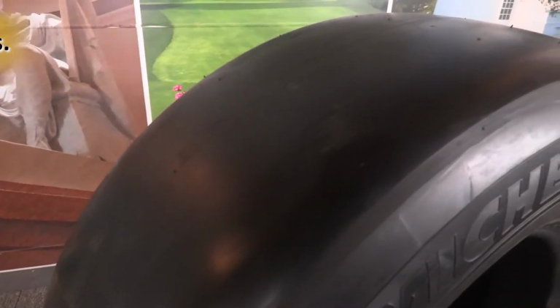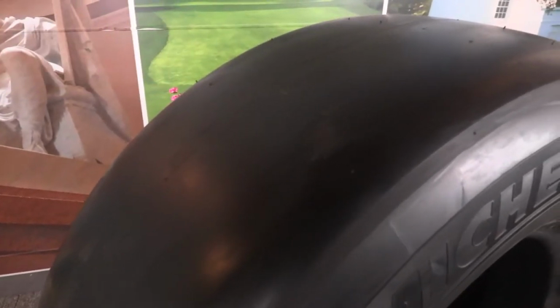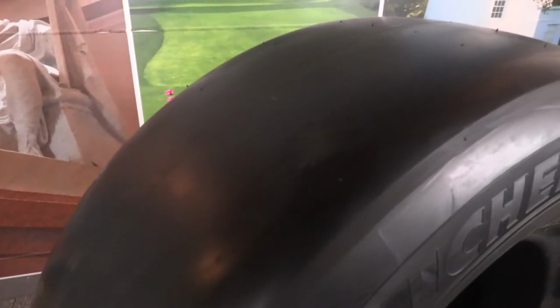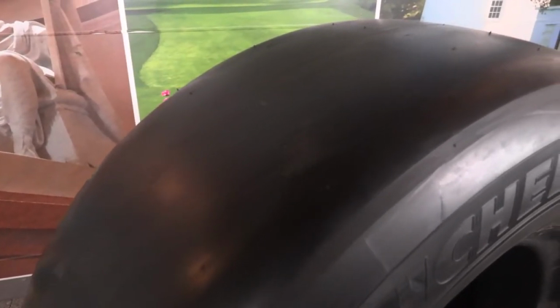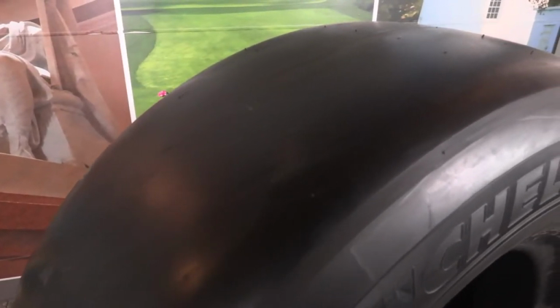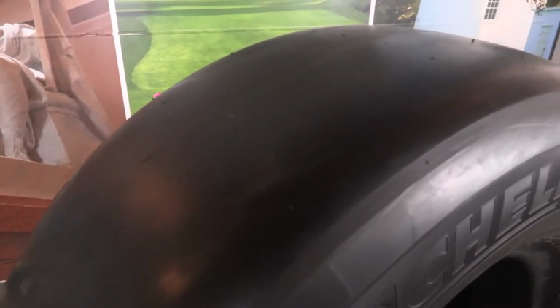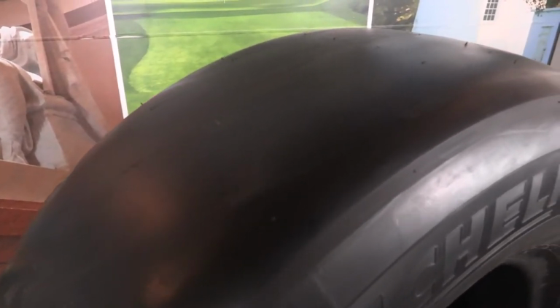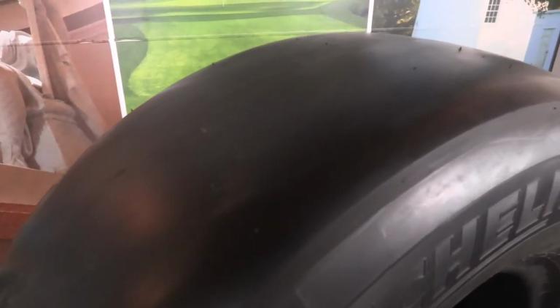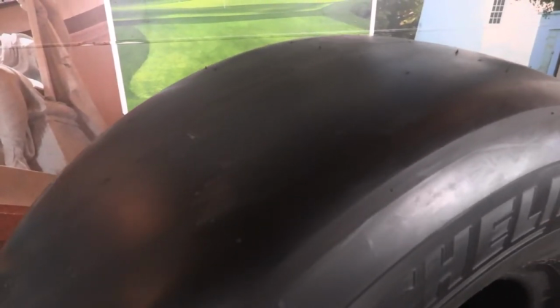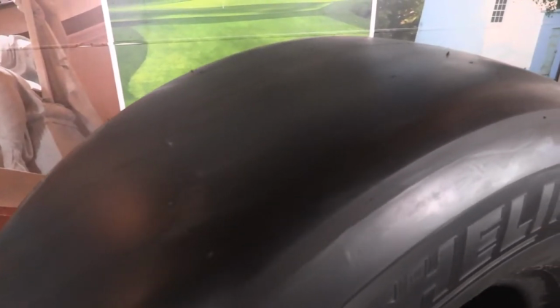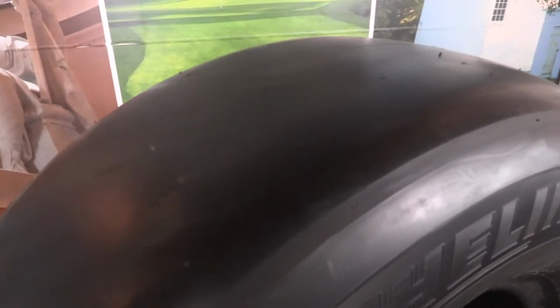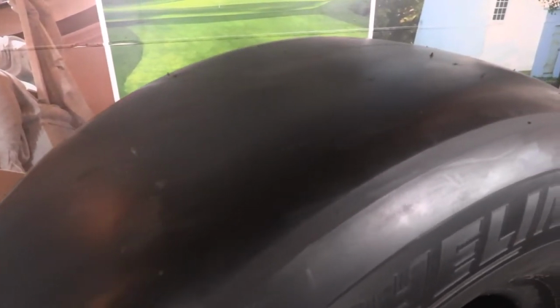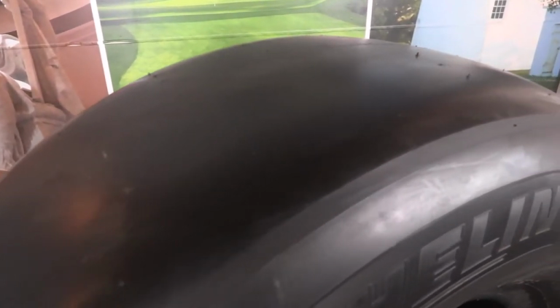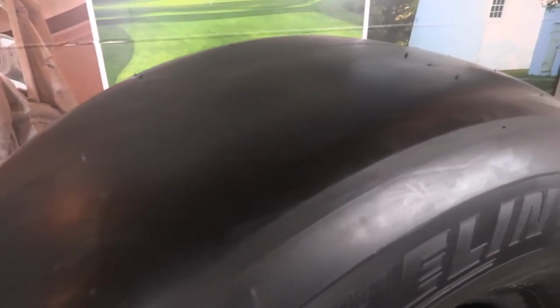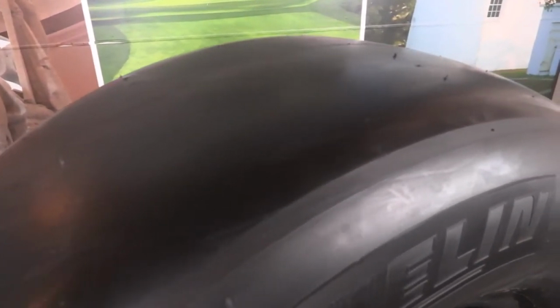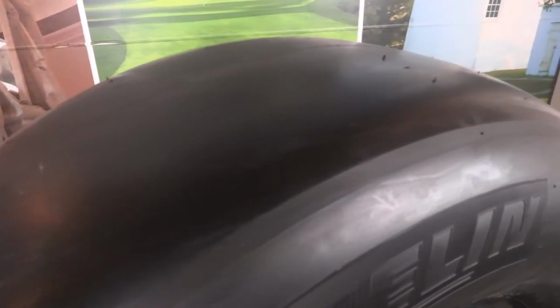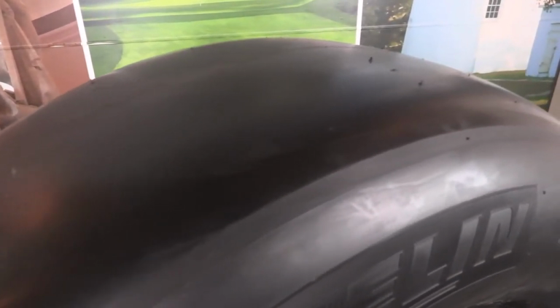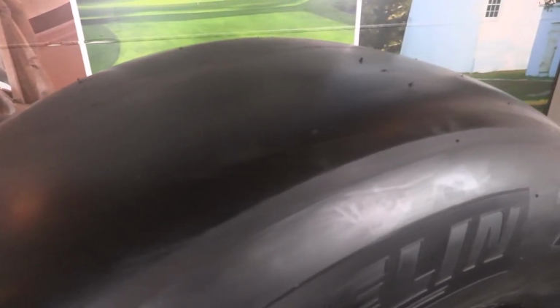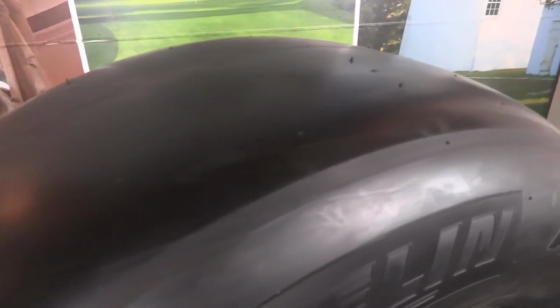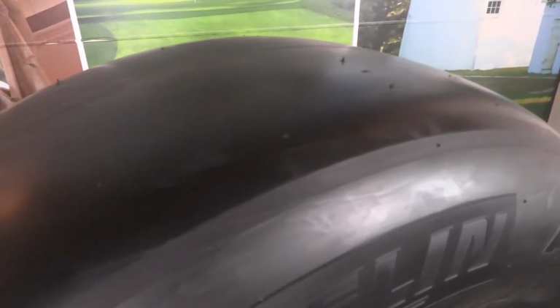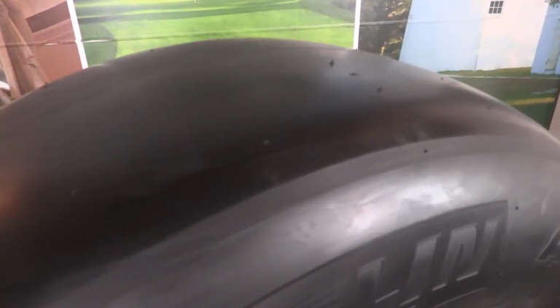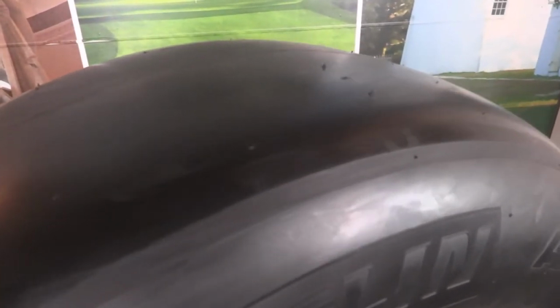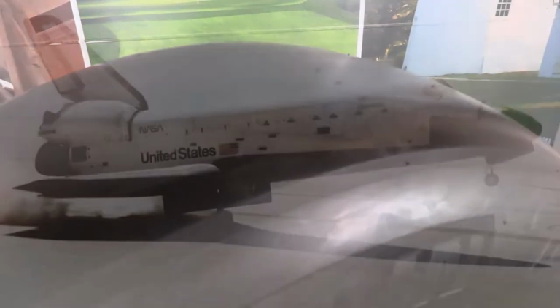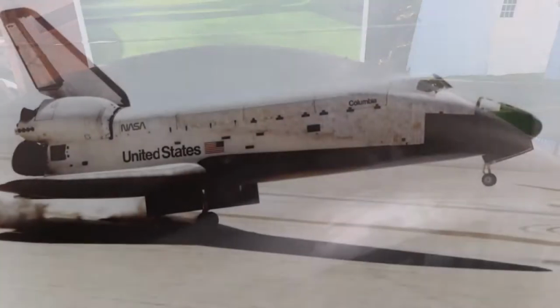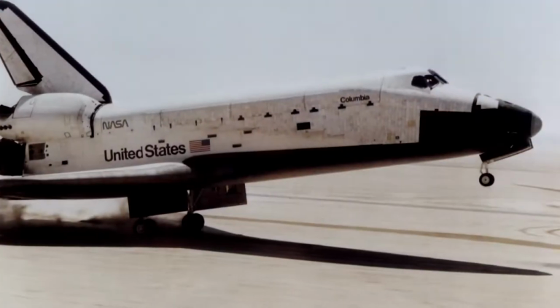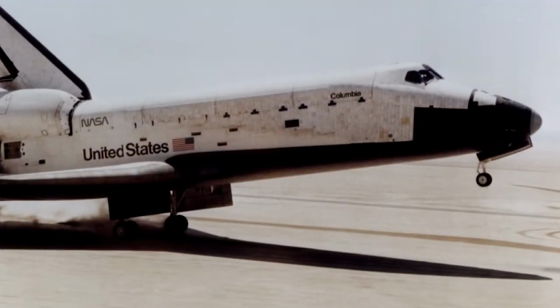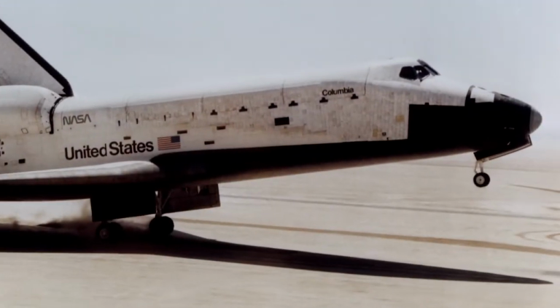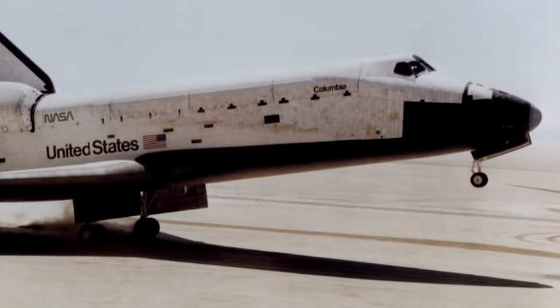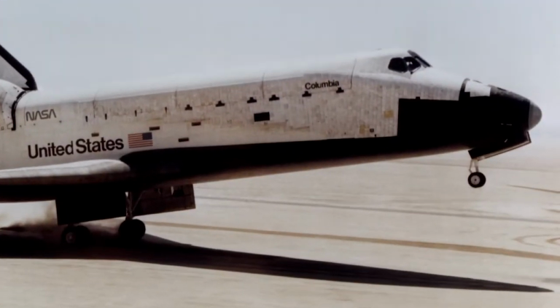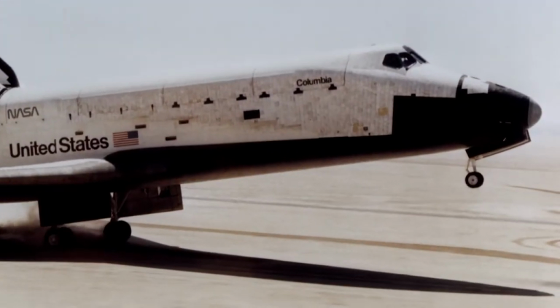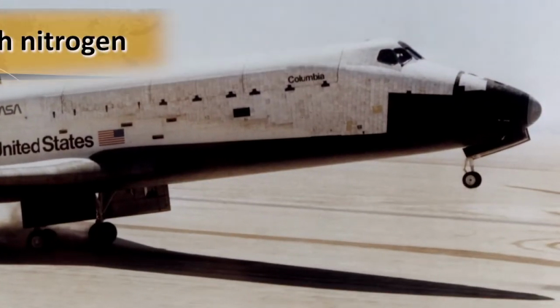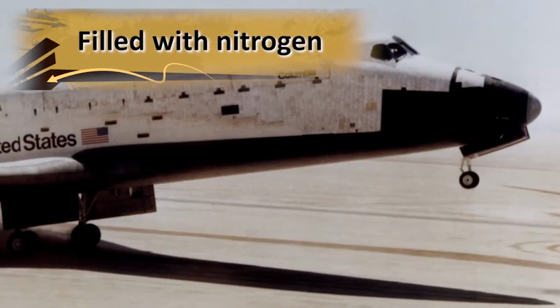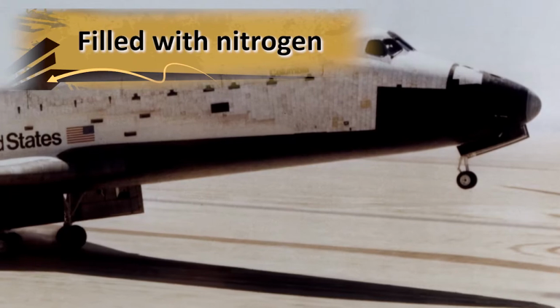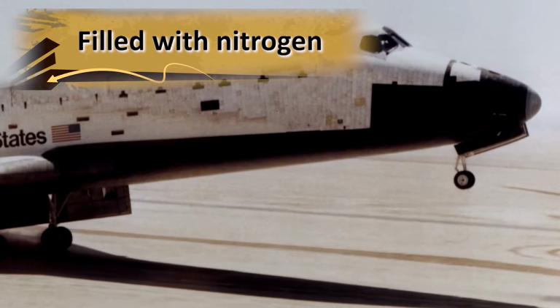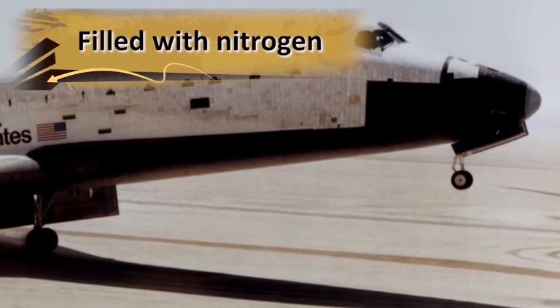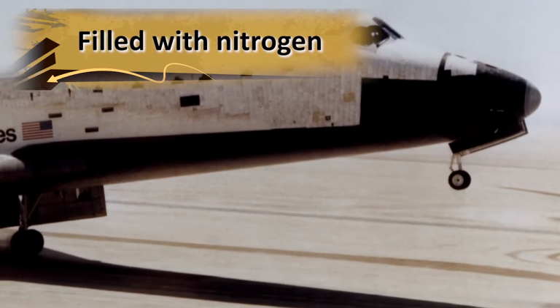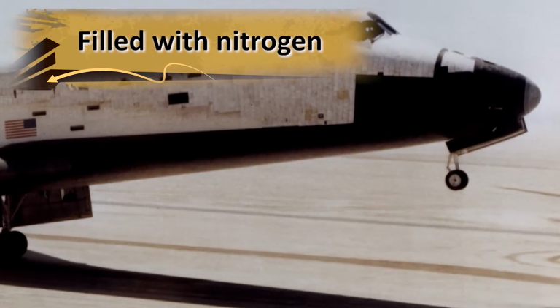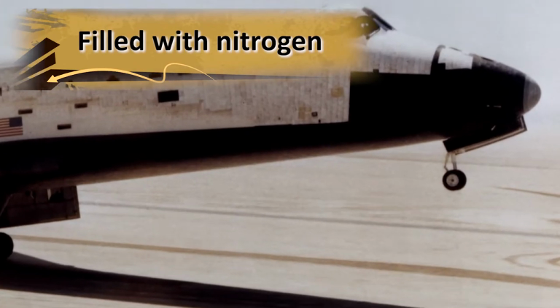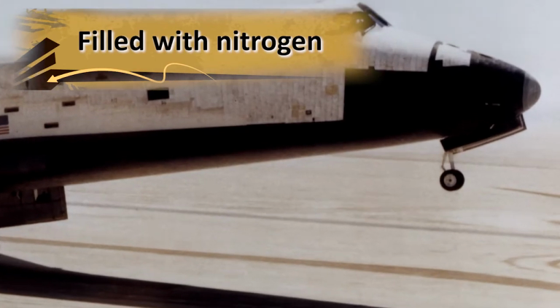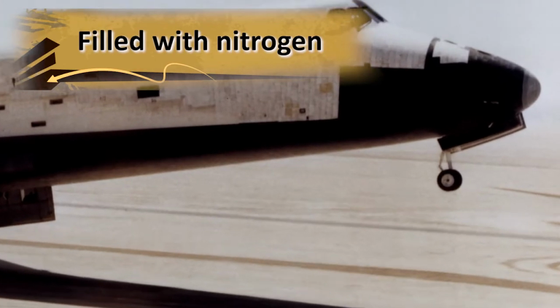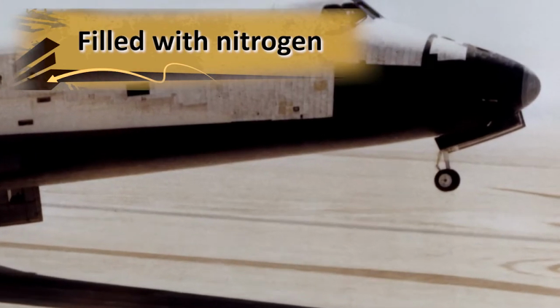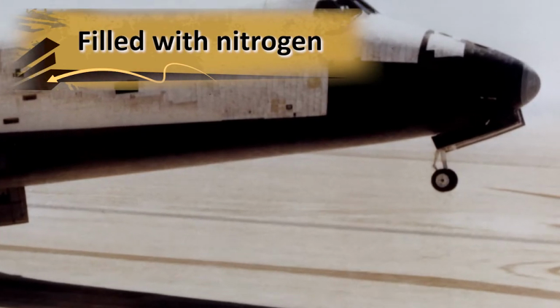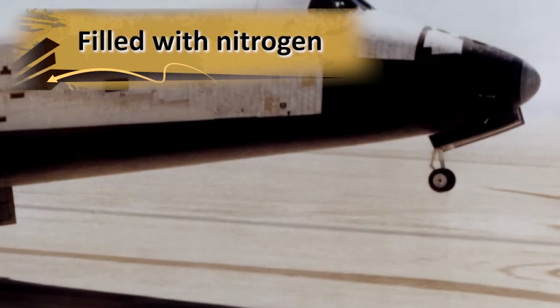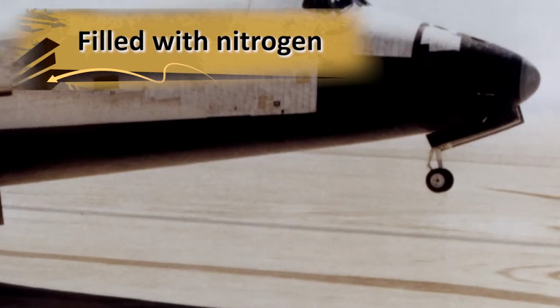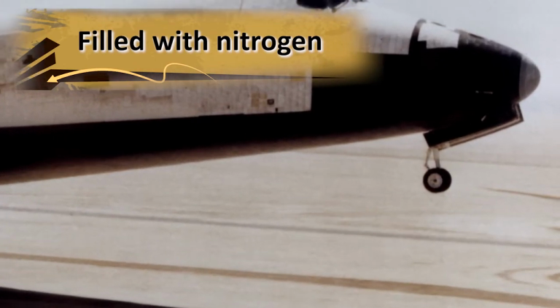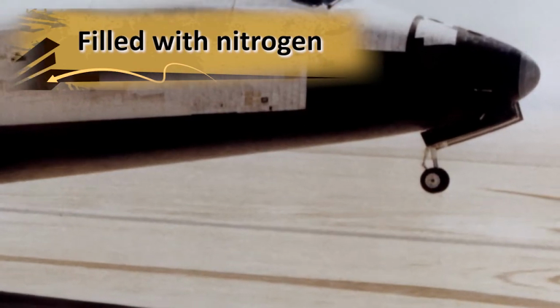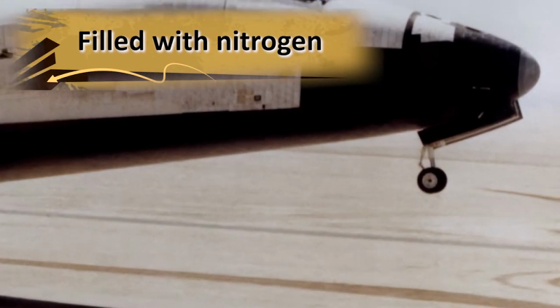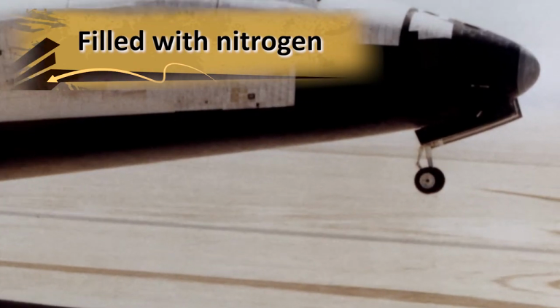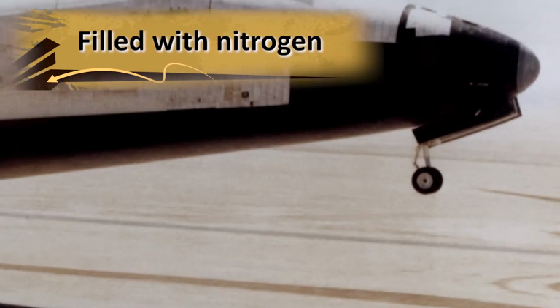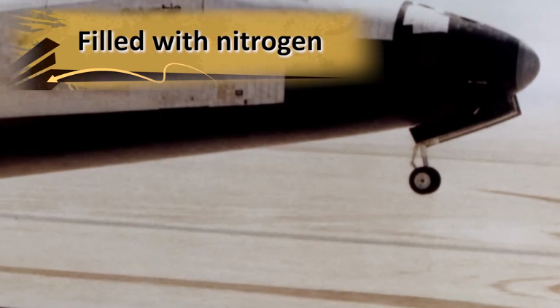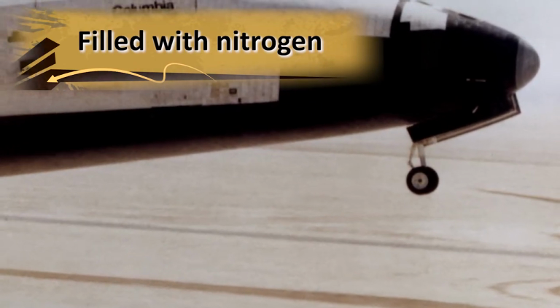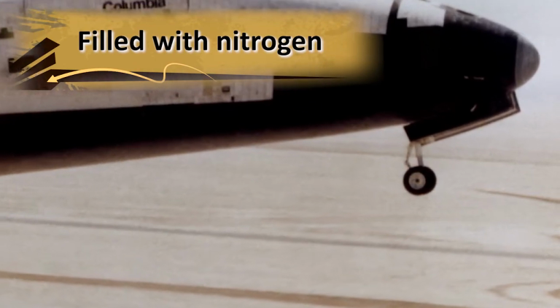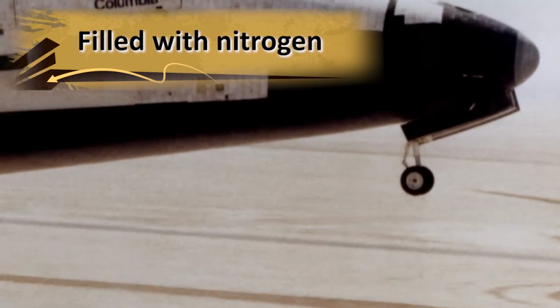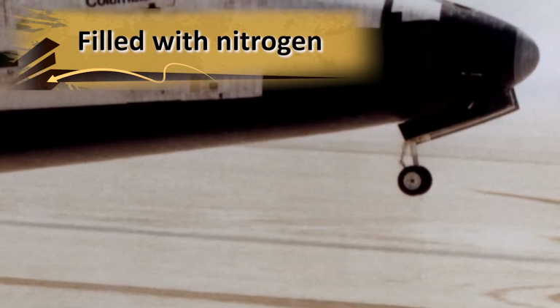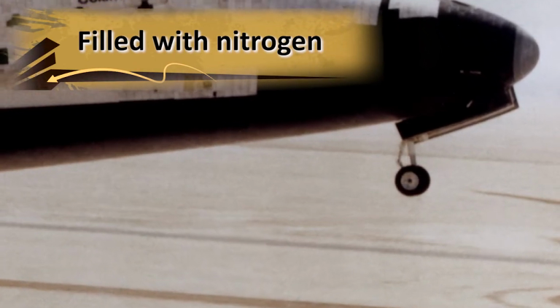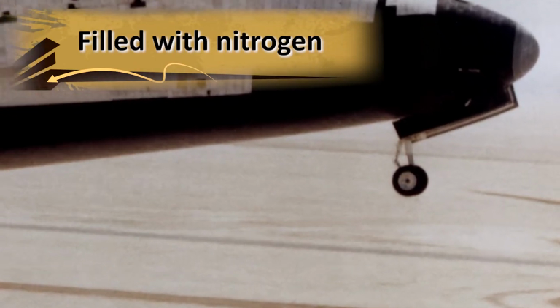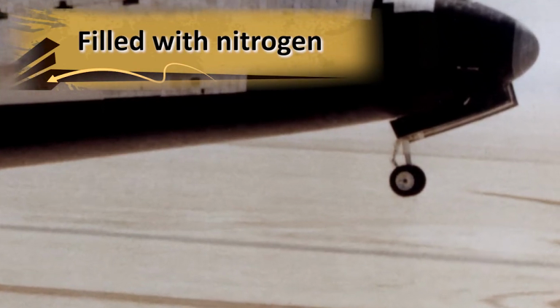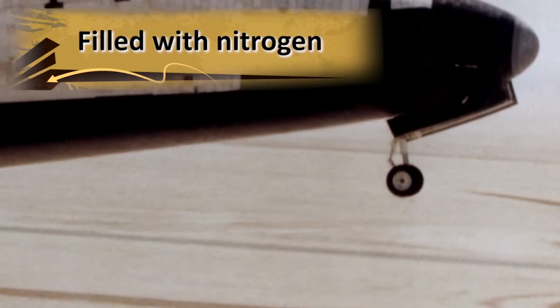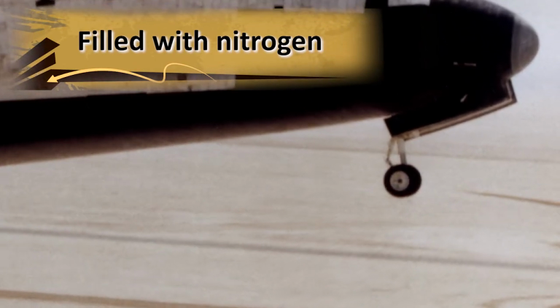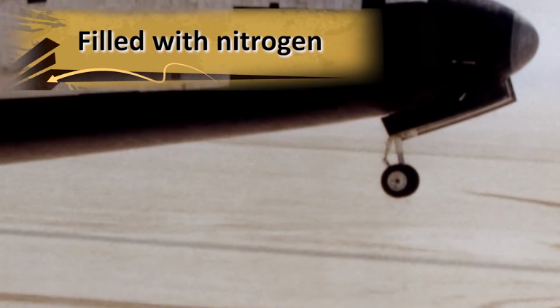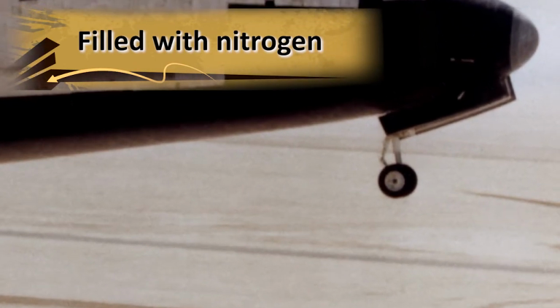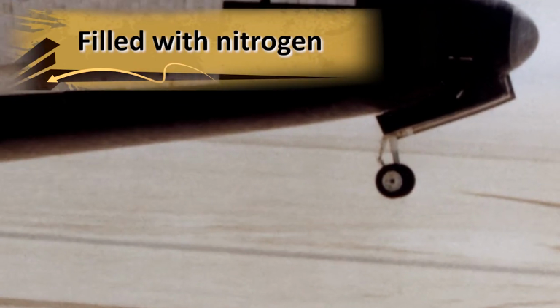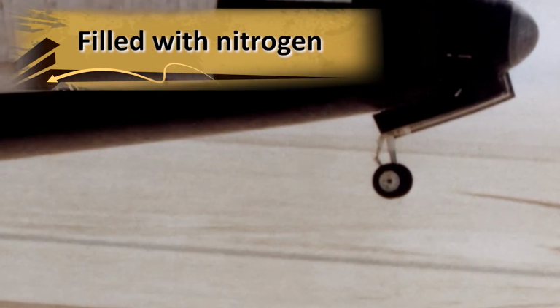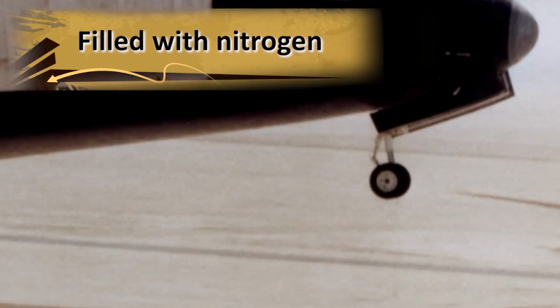Each tire took approximately six hours to build. These tires were filled with nitrogen so they would be stable at extreme temperatures and altitudes.